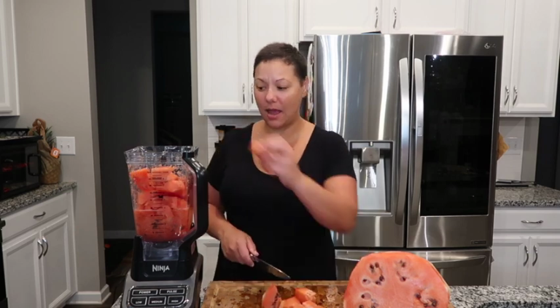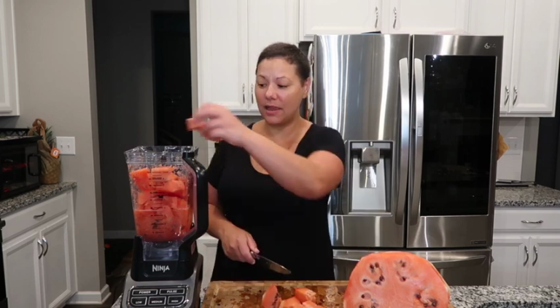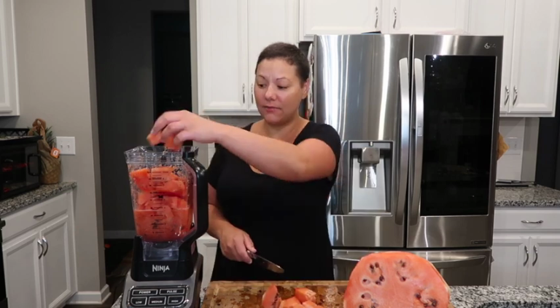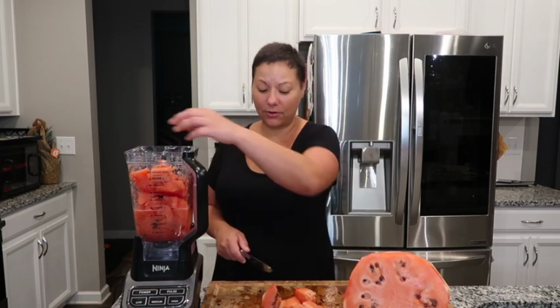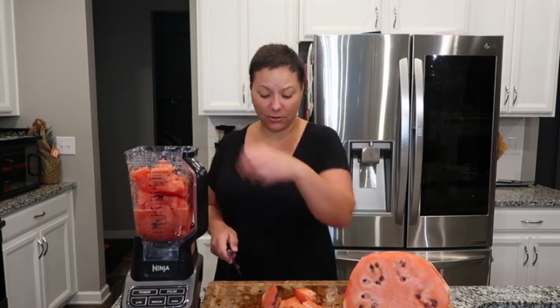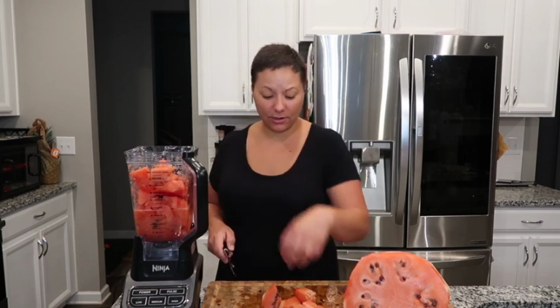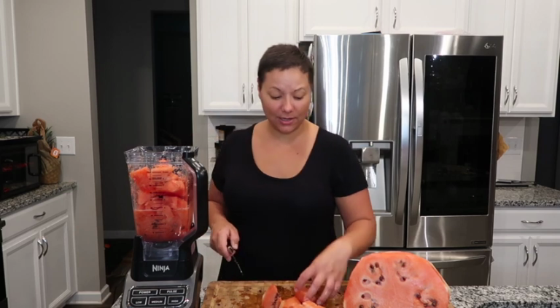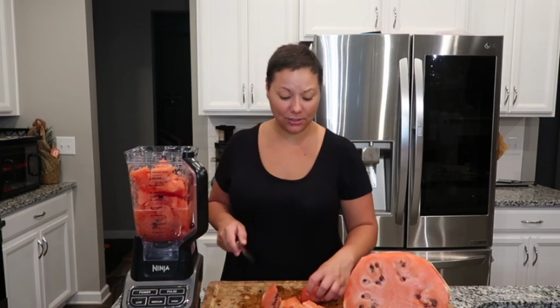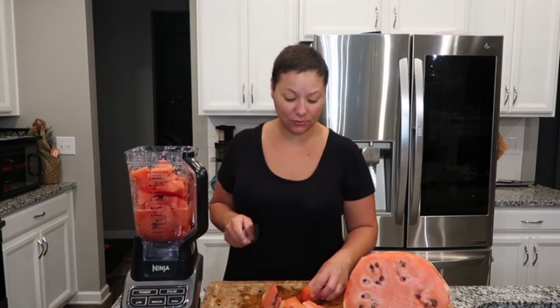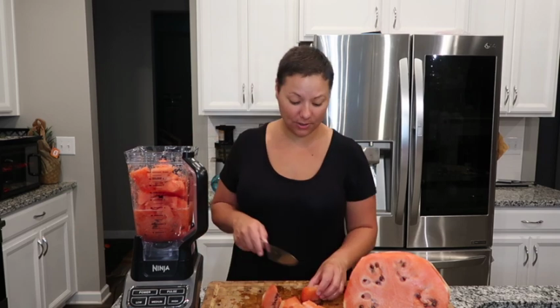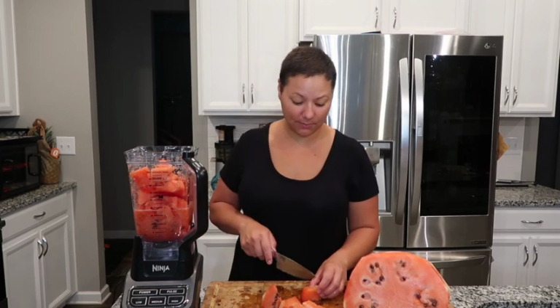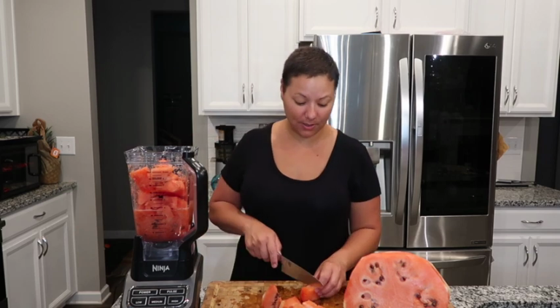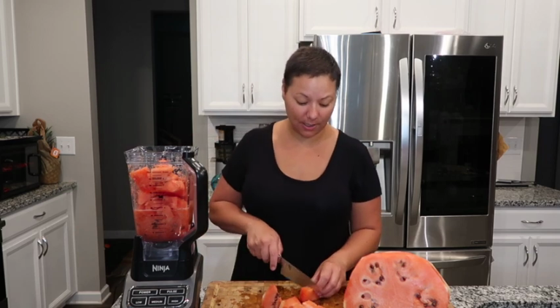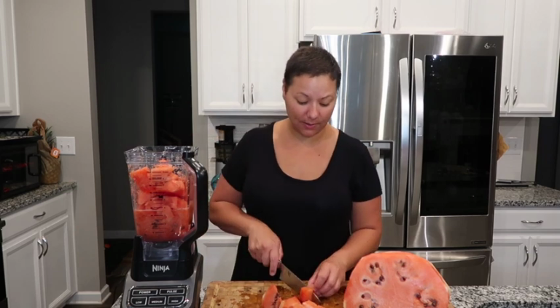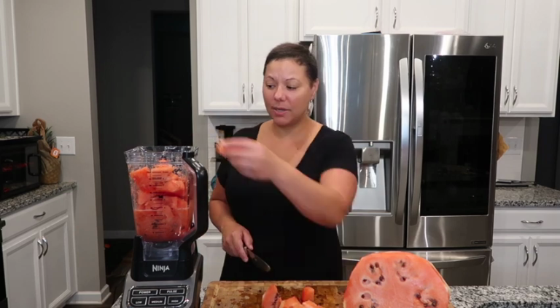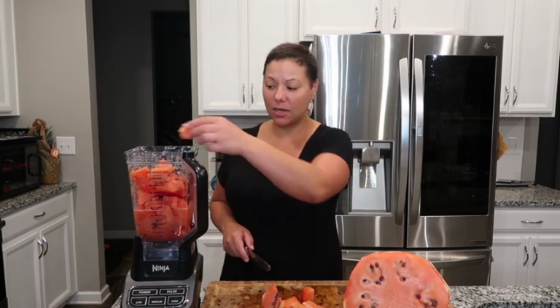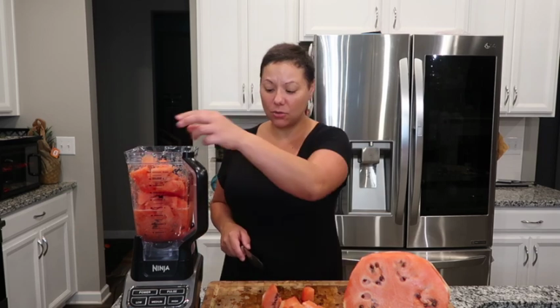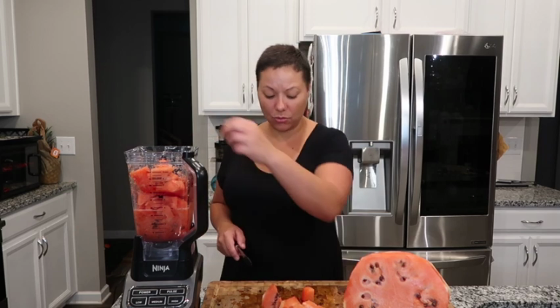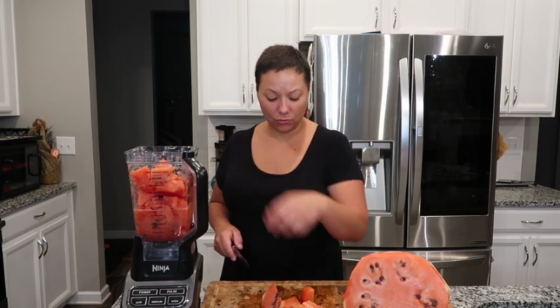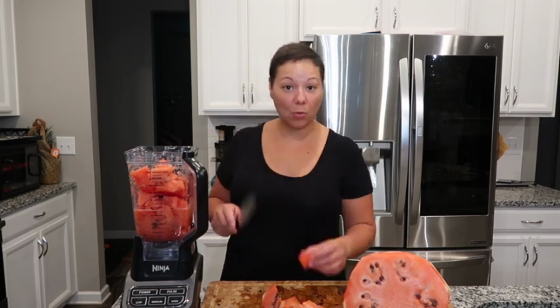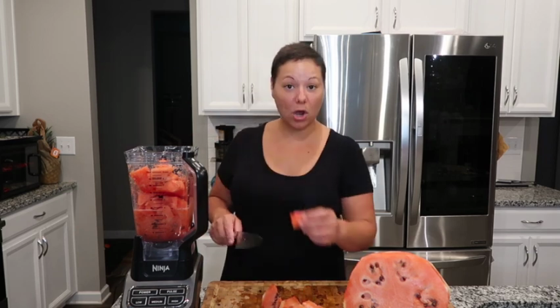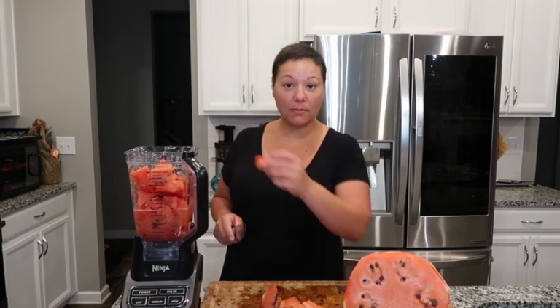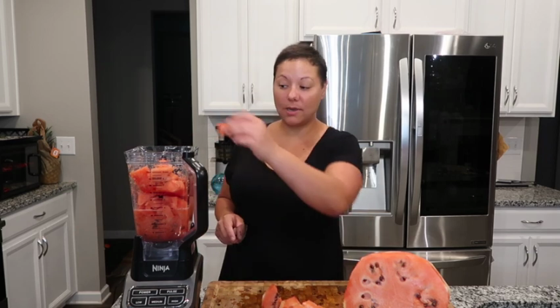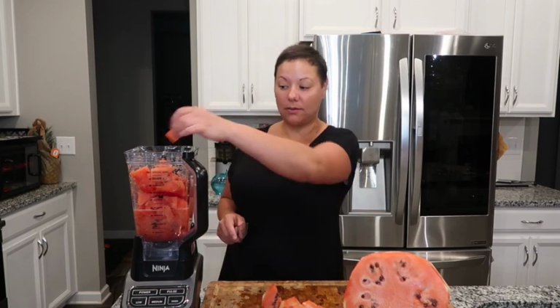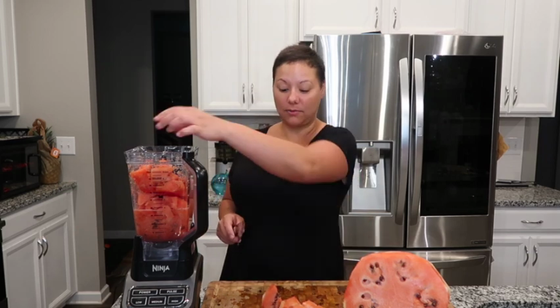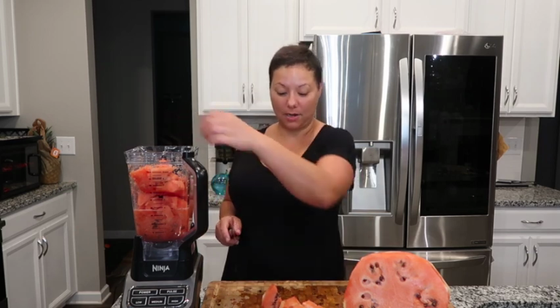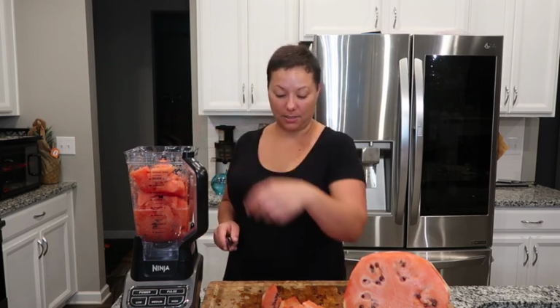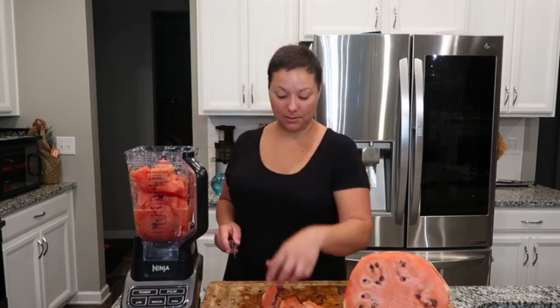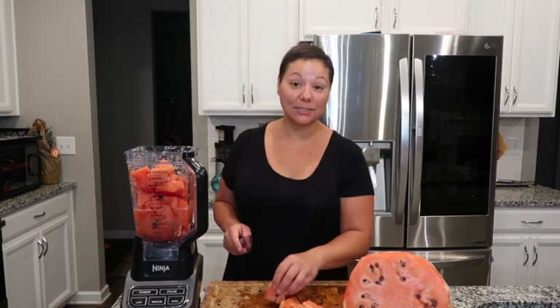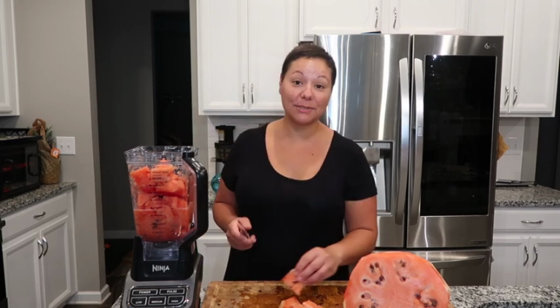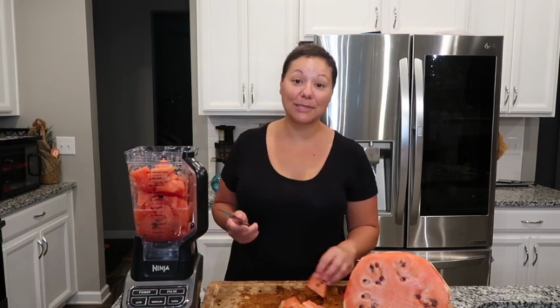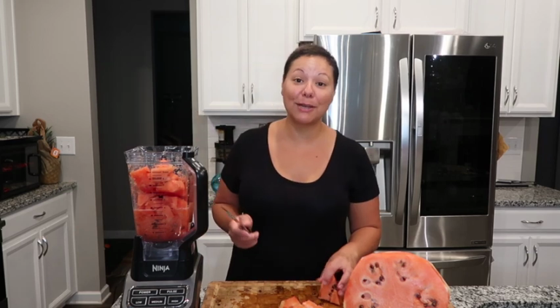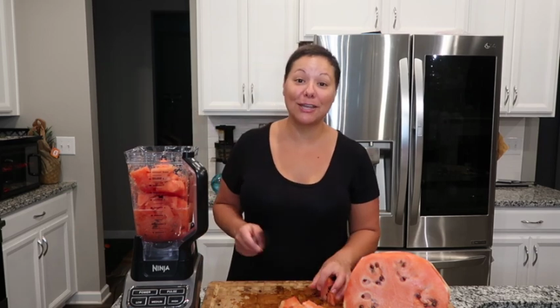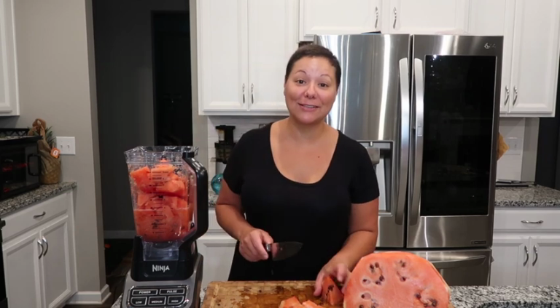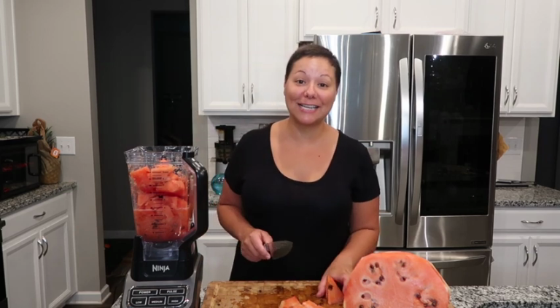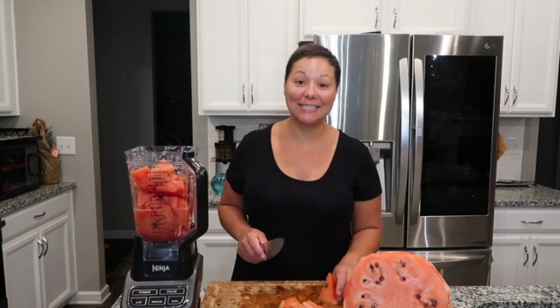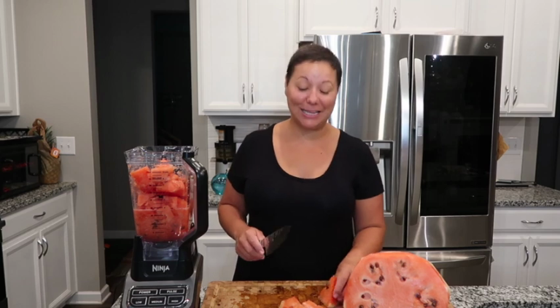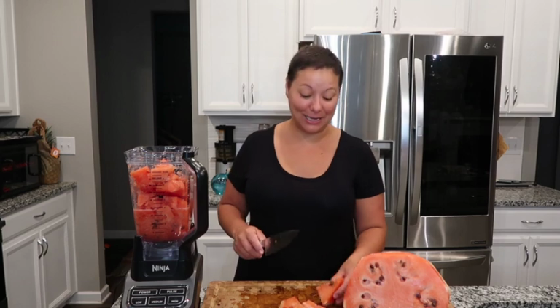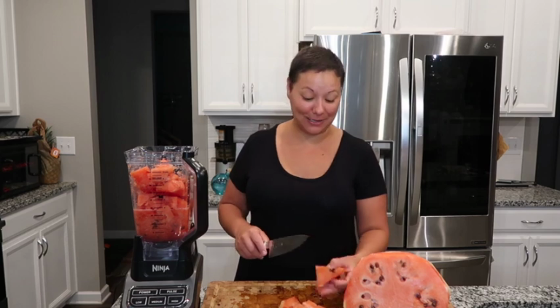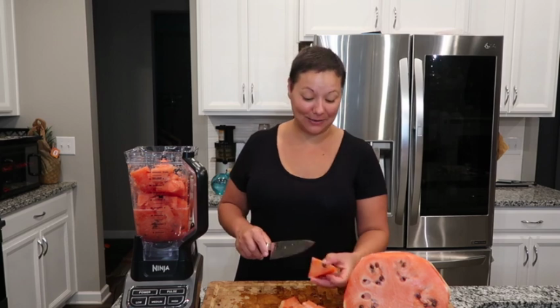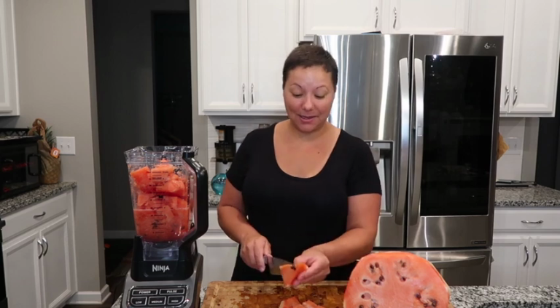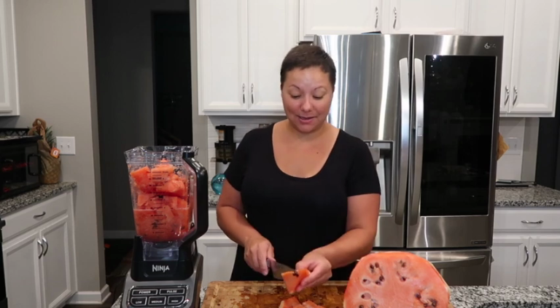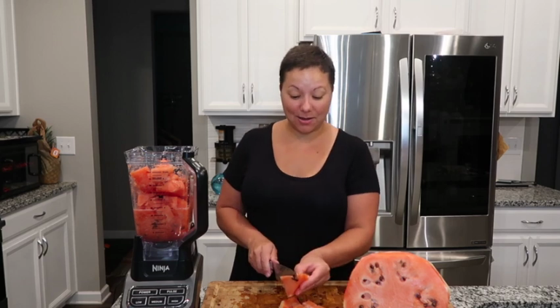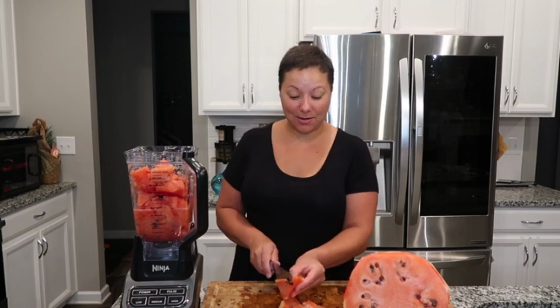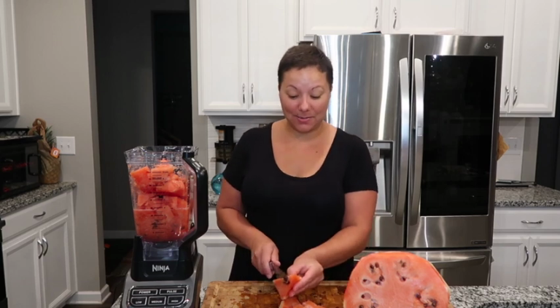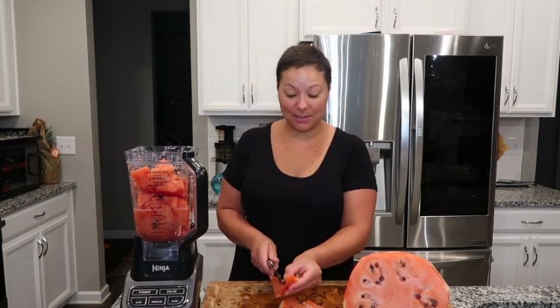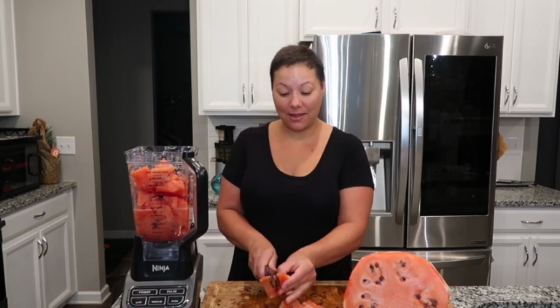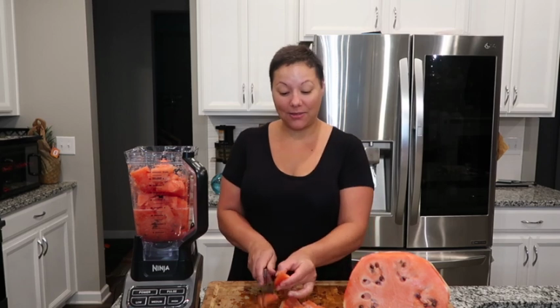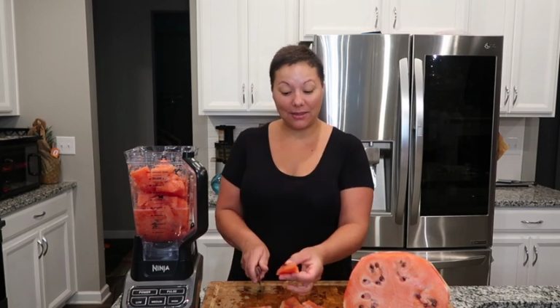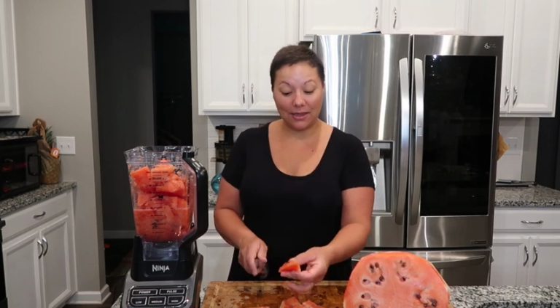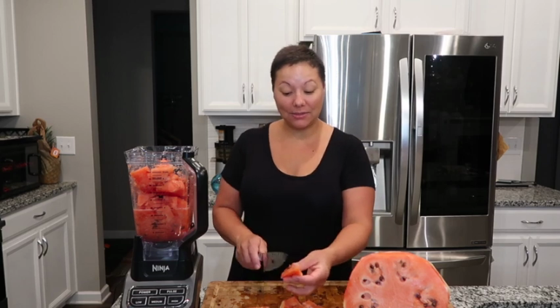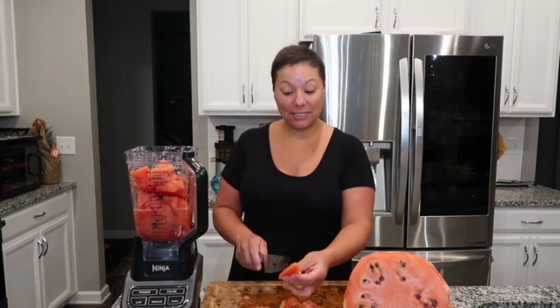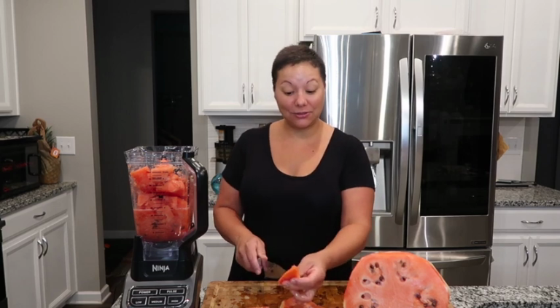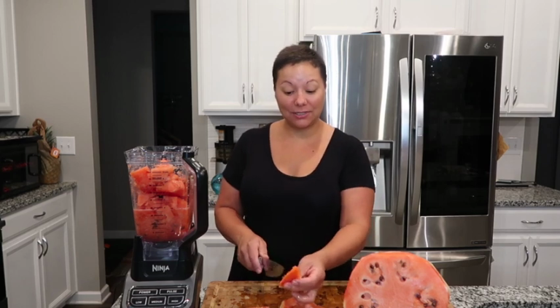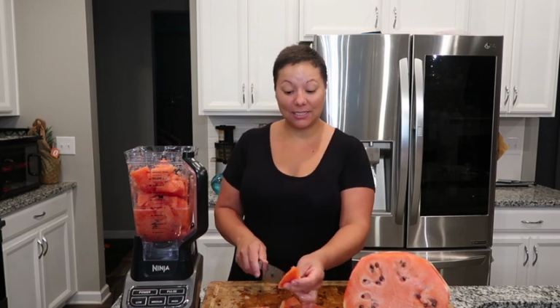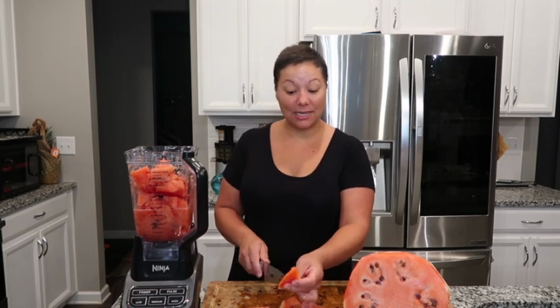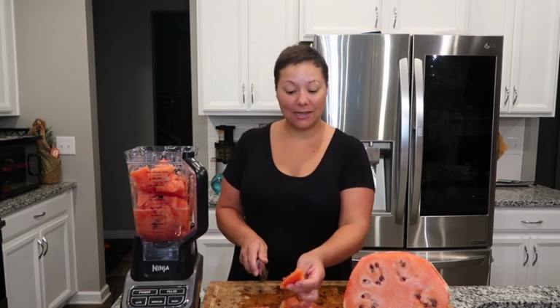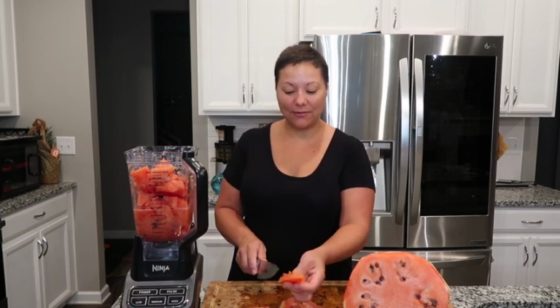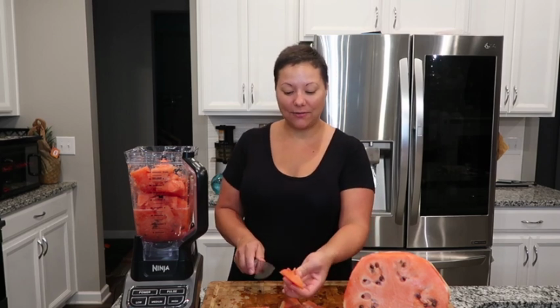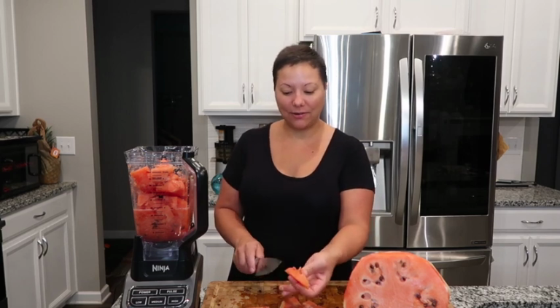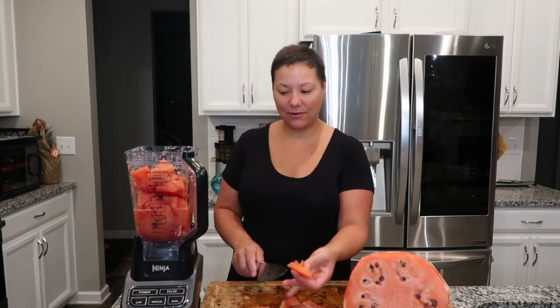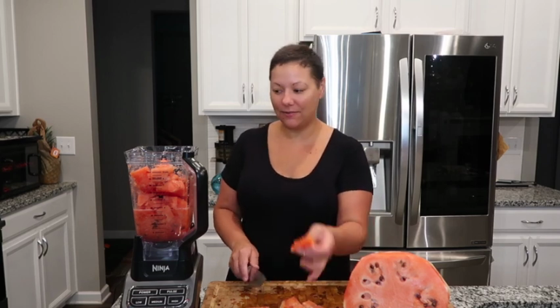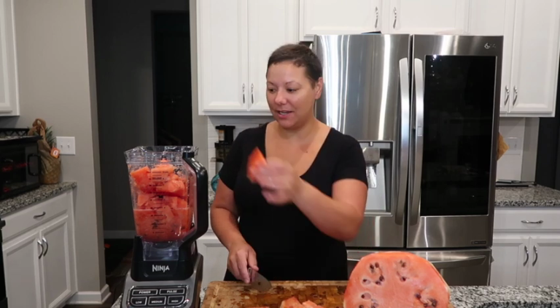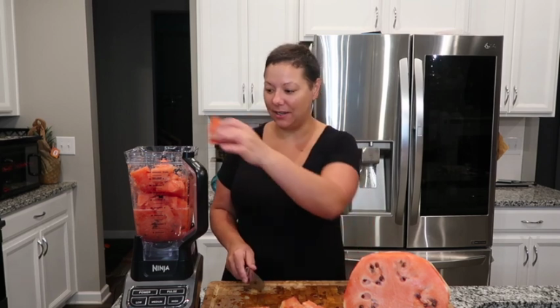I even heard that you can make pickled watermelon rind — that's what somebody said in the comments. I thought that was interesting. I have never heard of that.